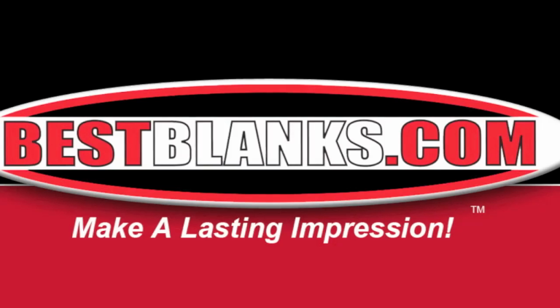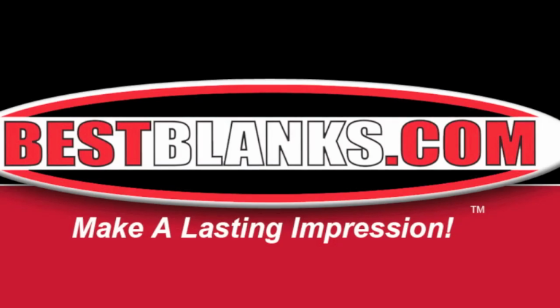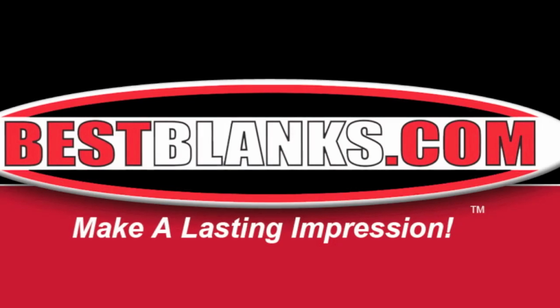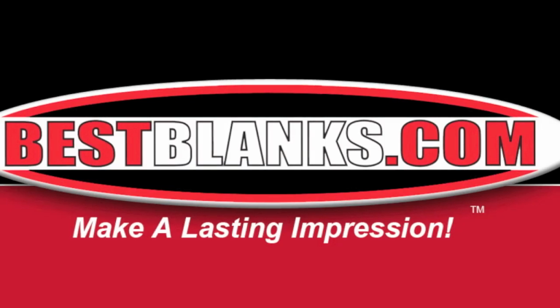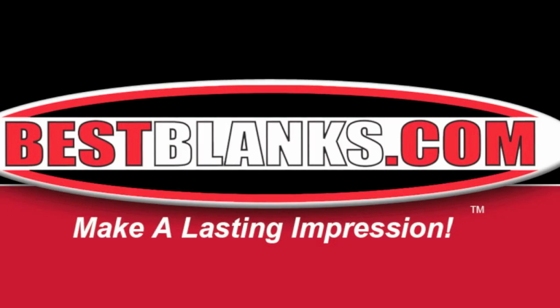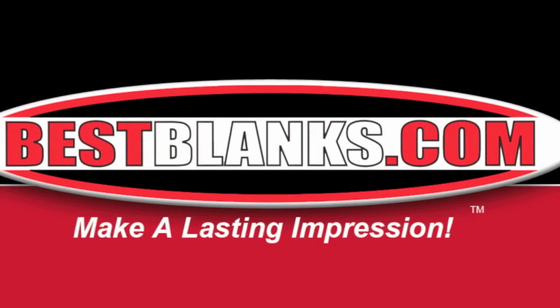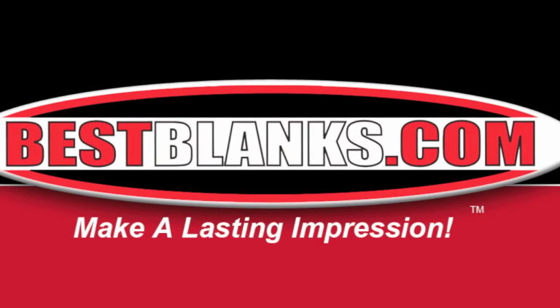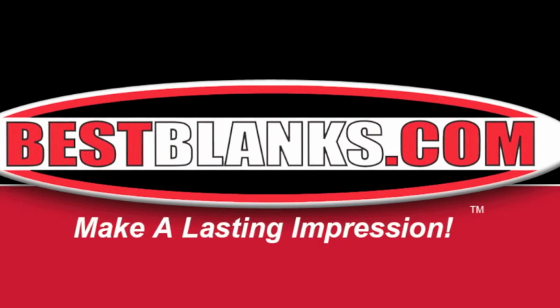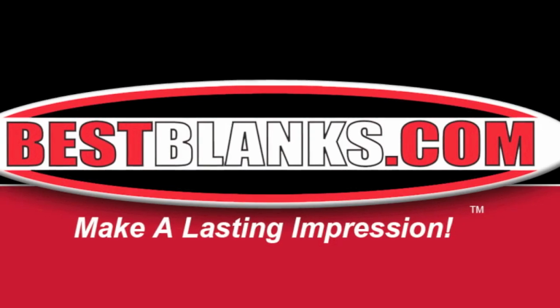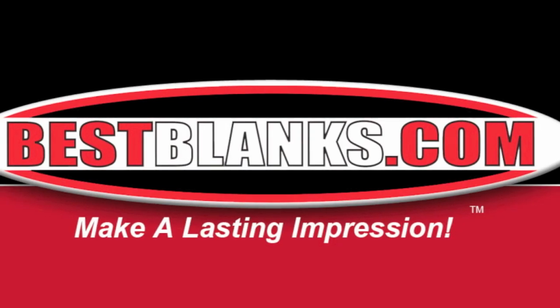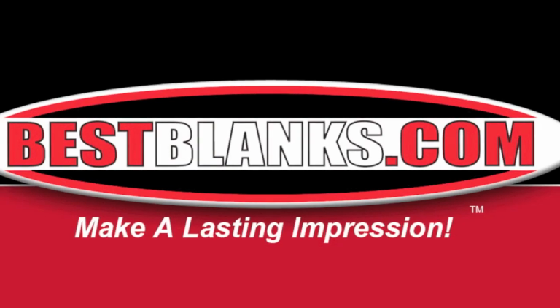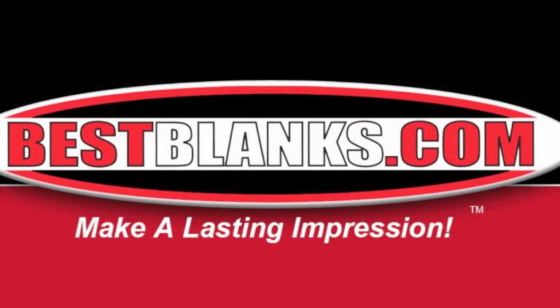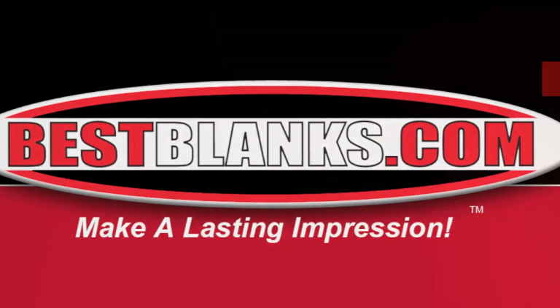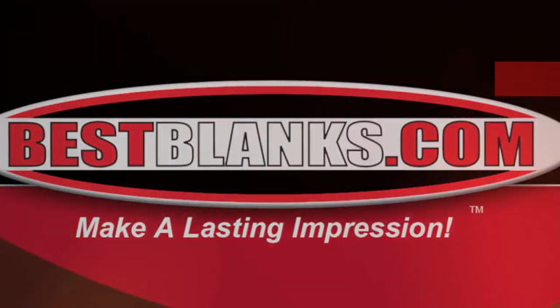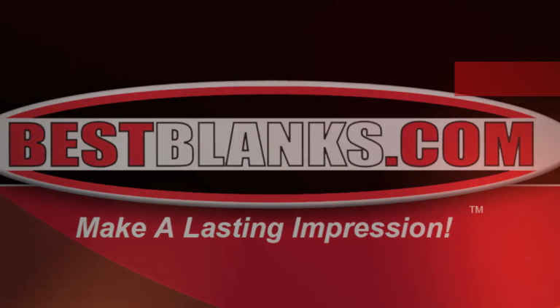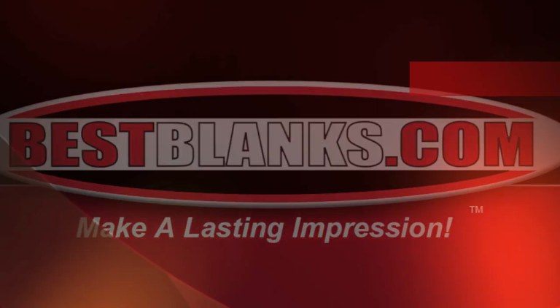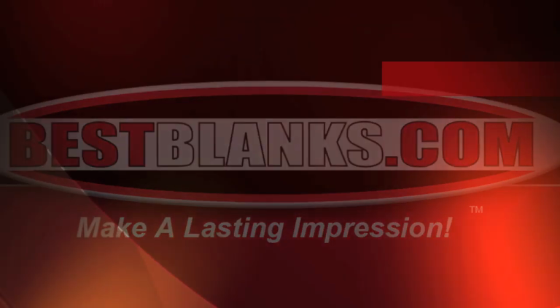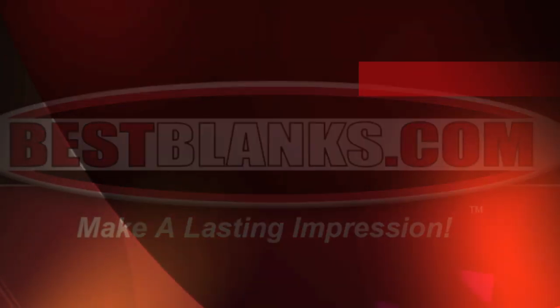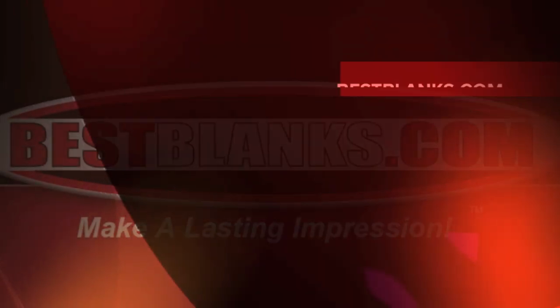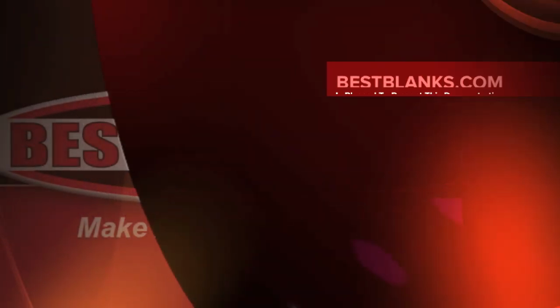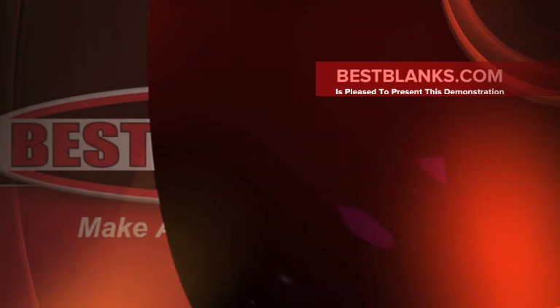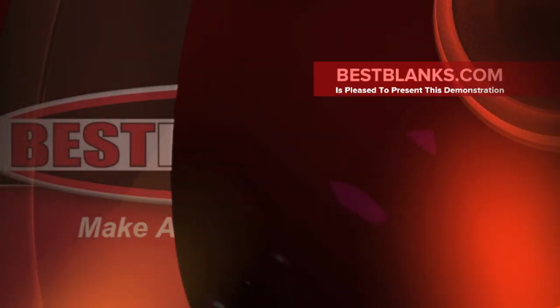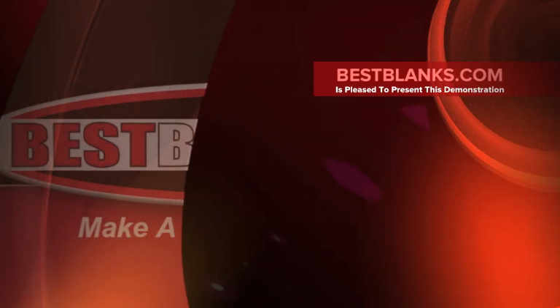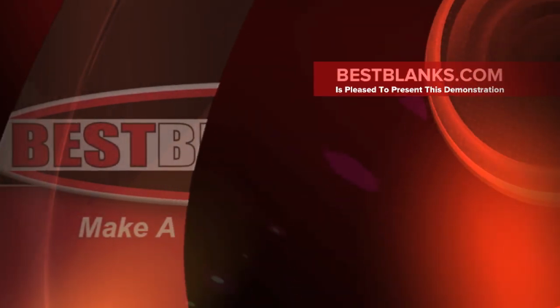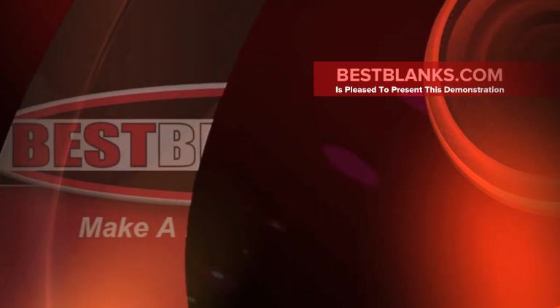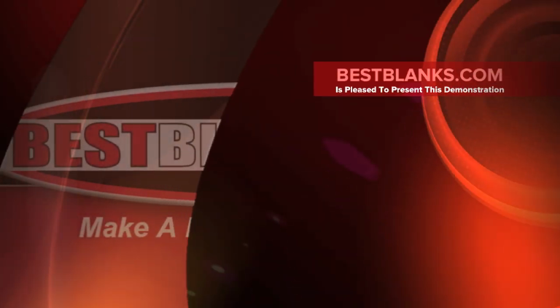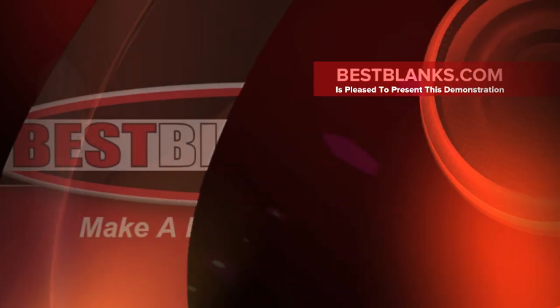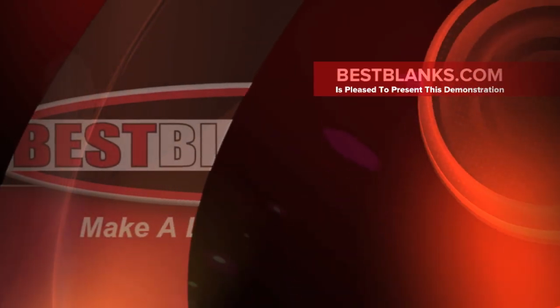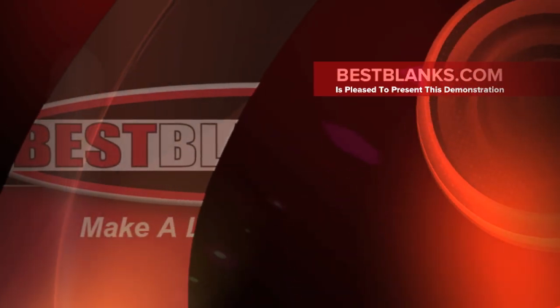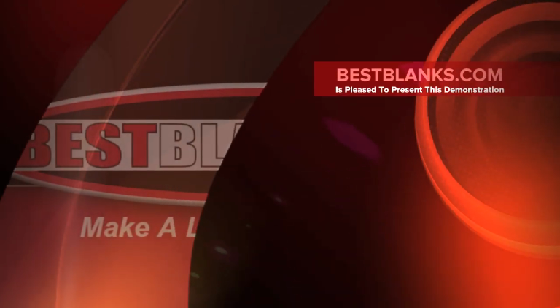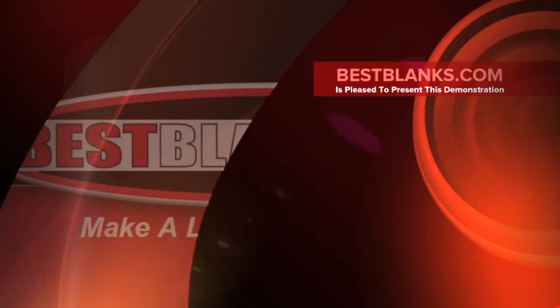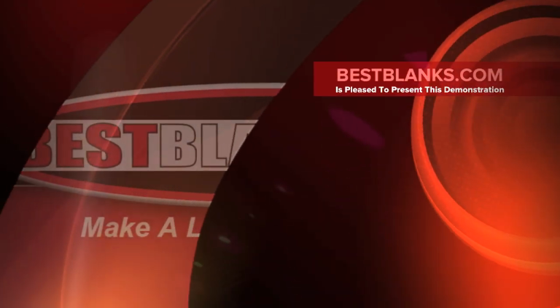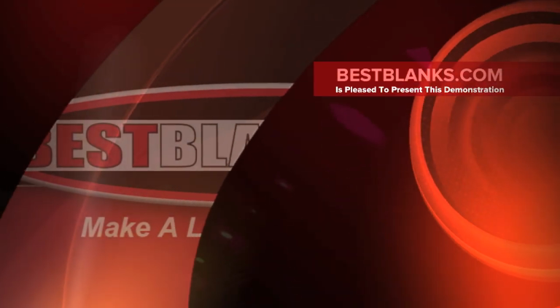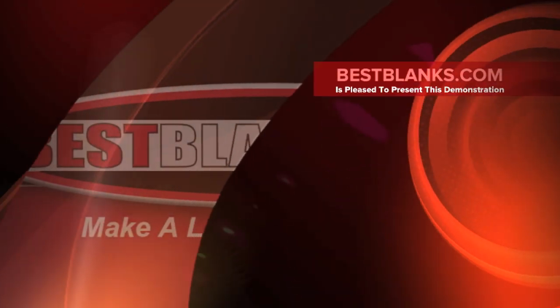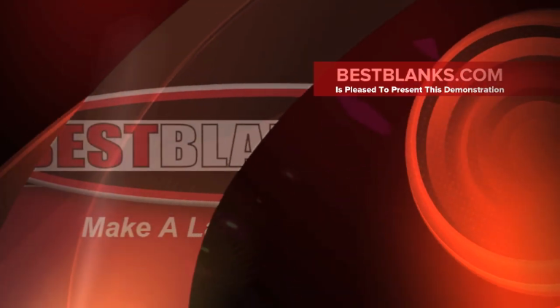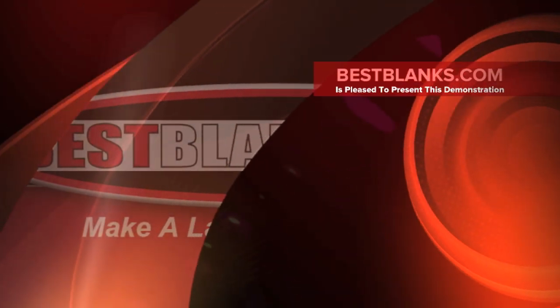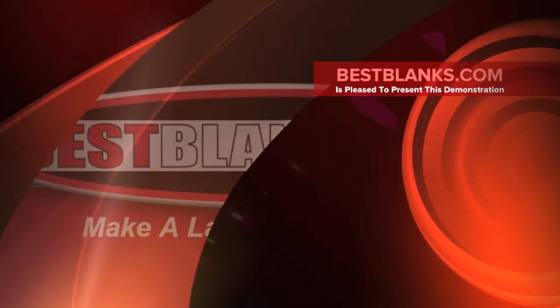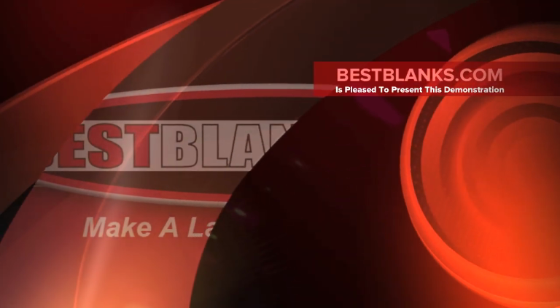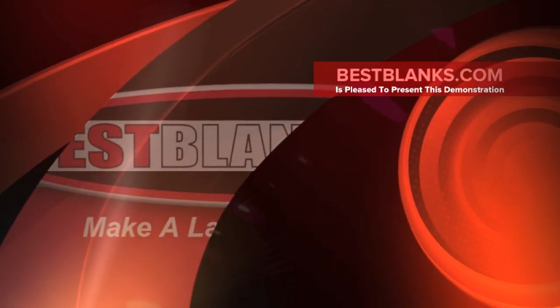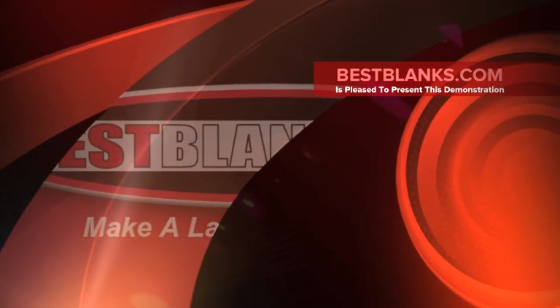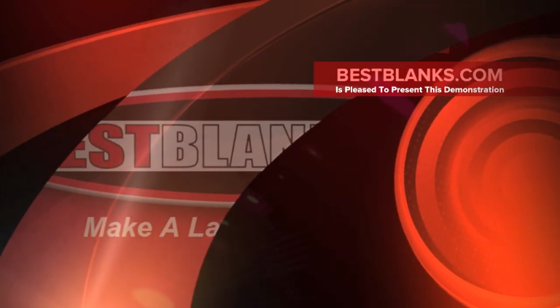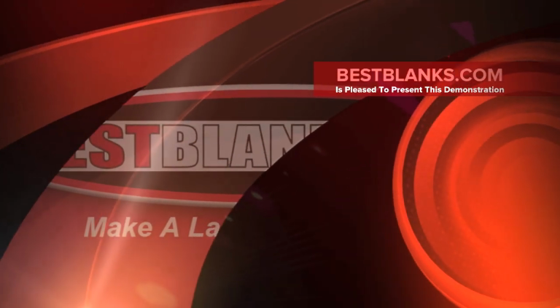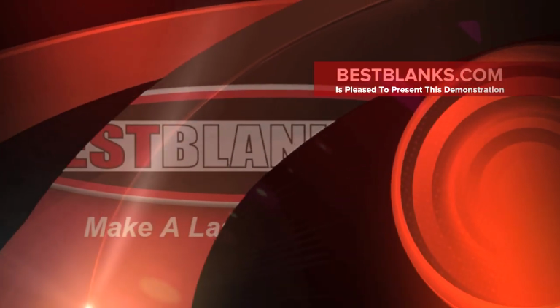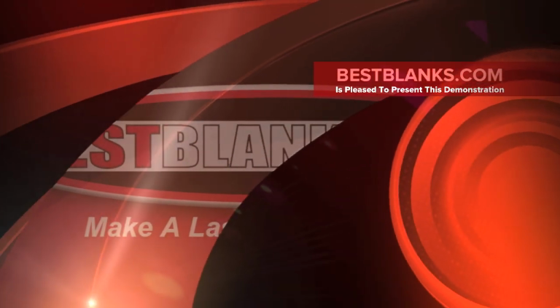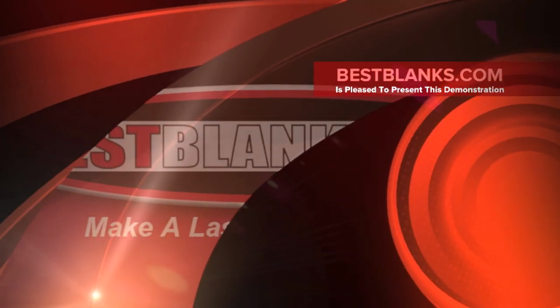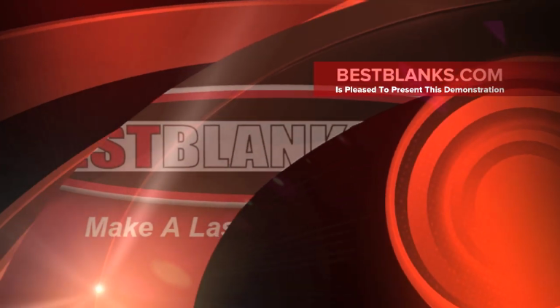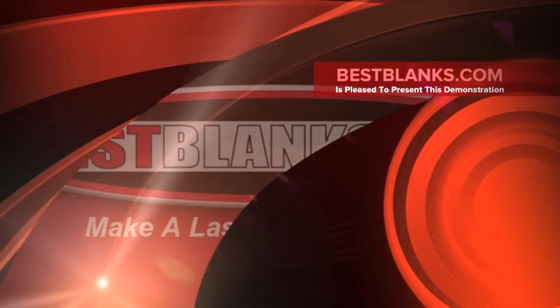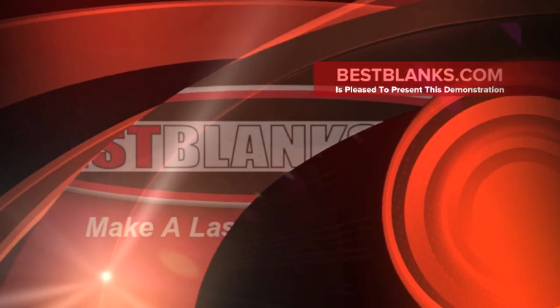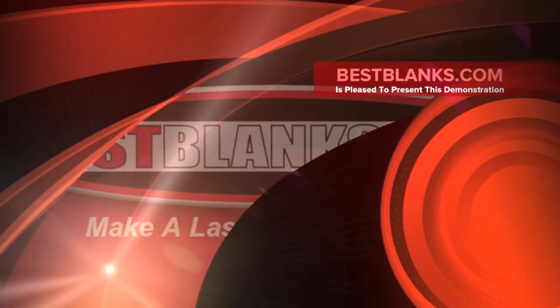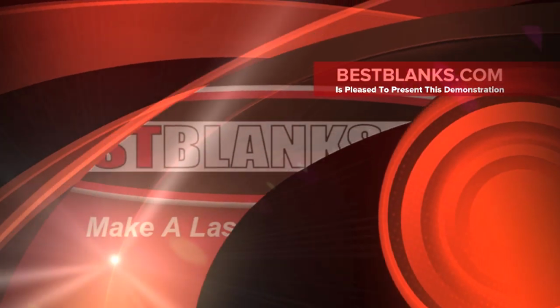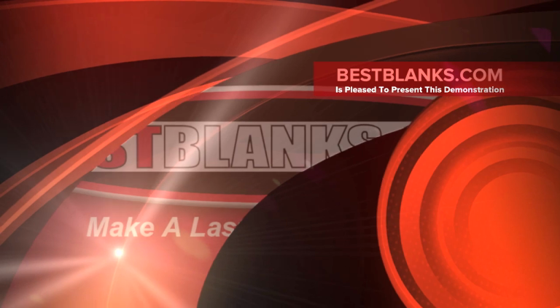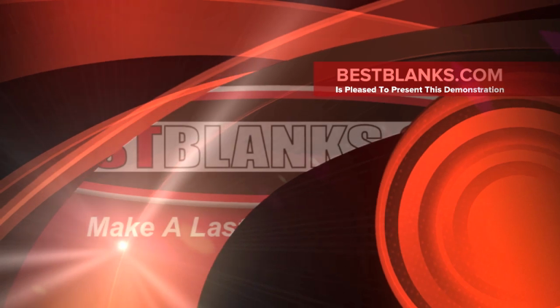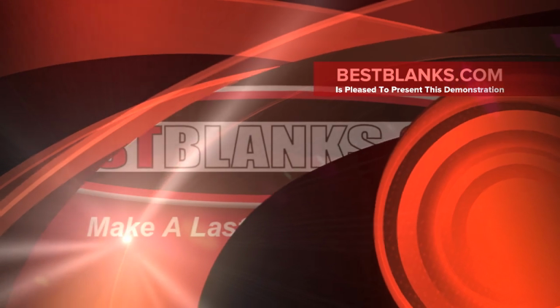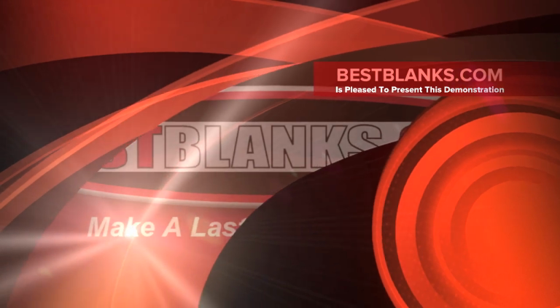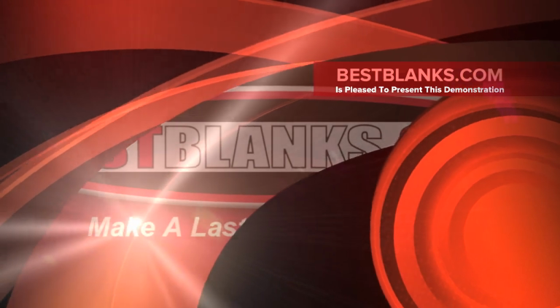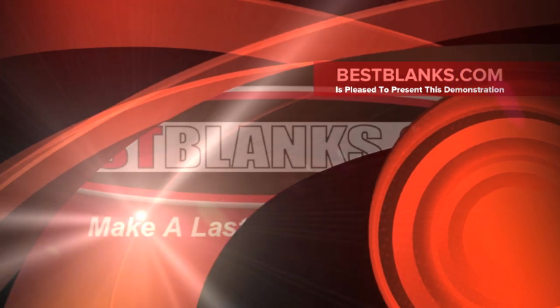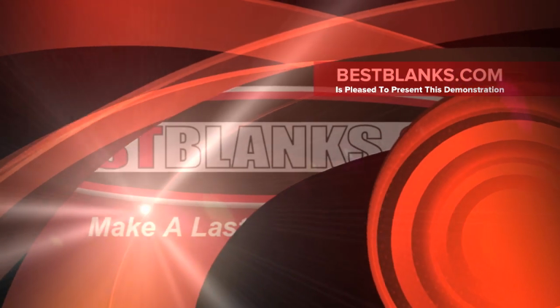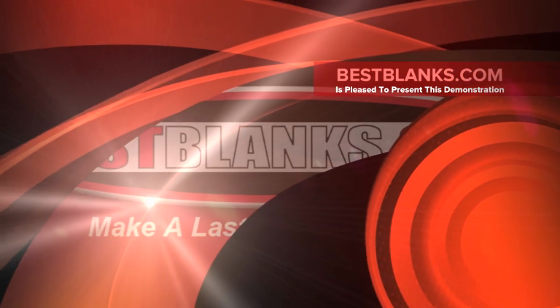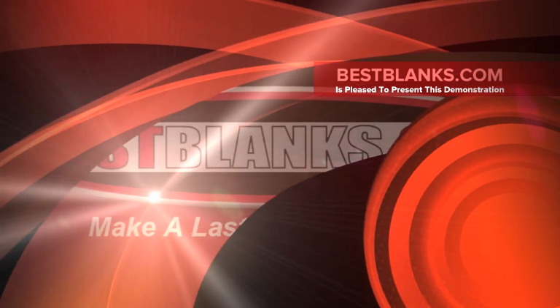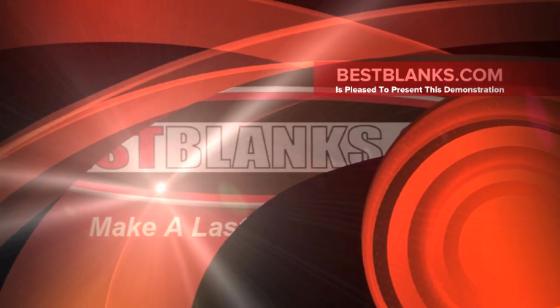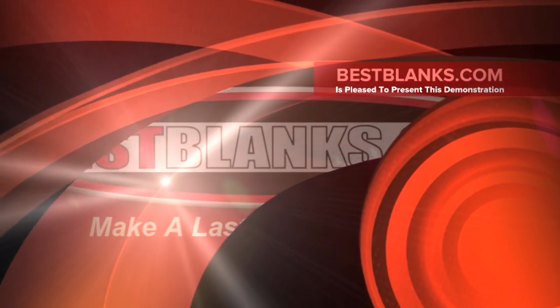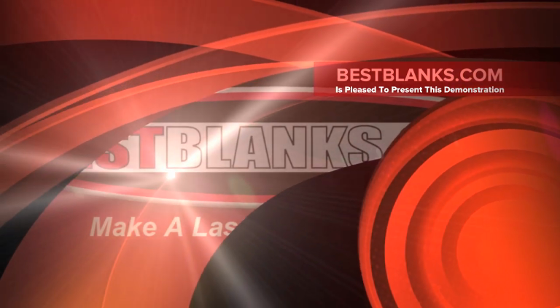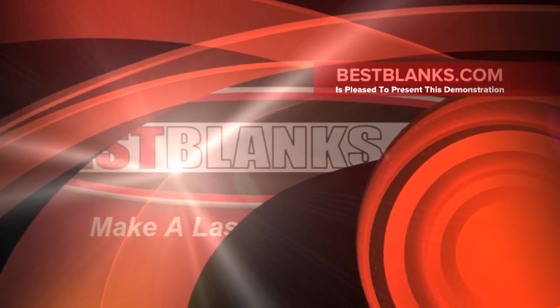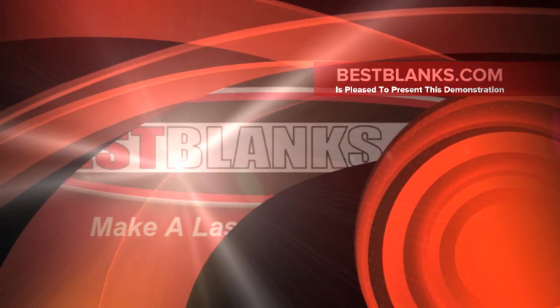Welcome to our how-to video tutorial. For this video, we will sublimate a 5x7 hardboard photo panel.